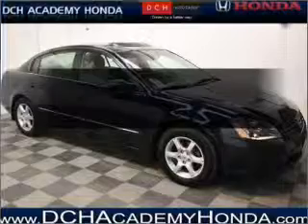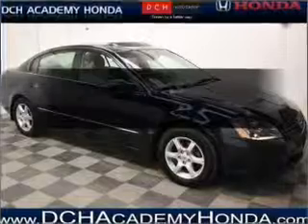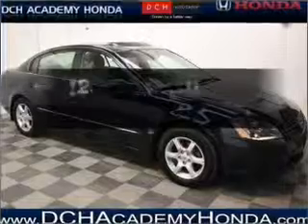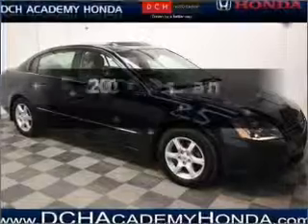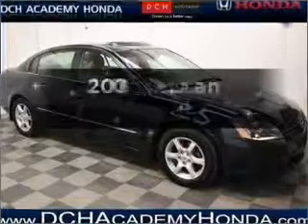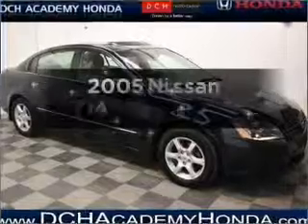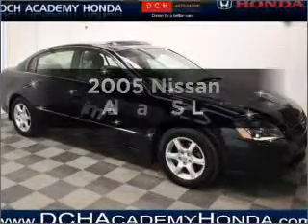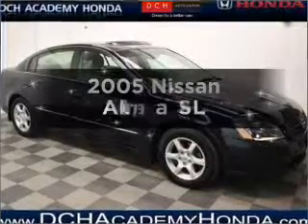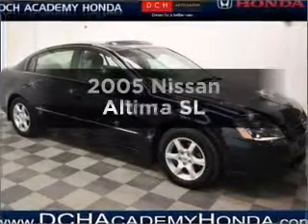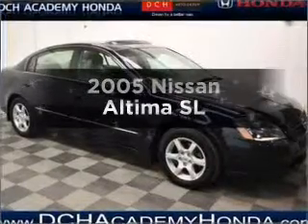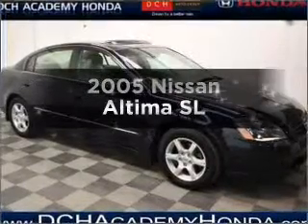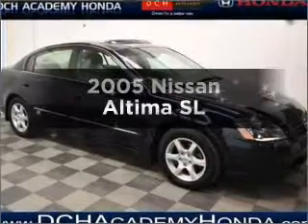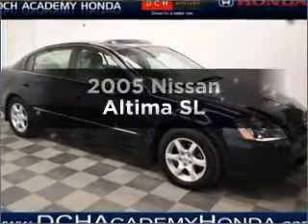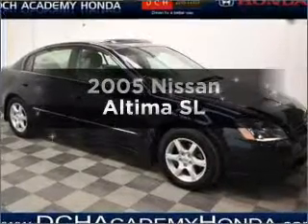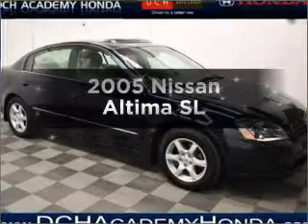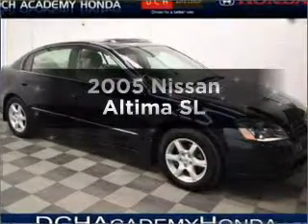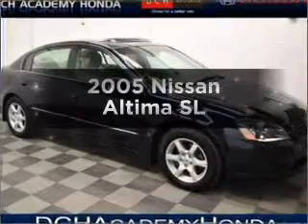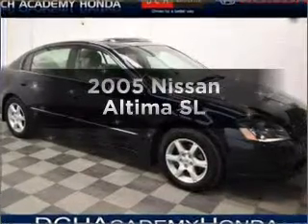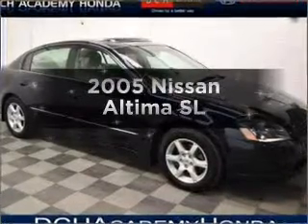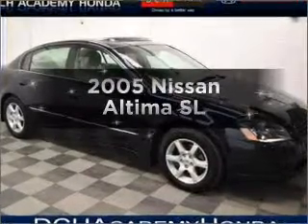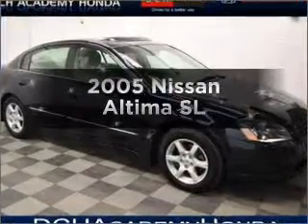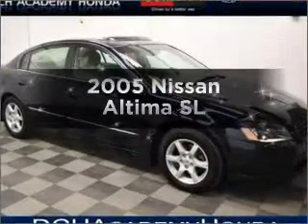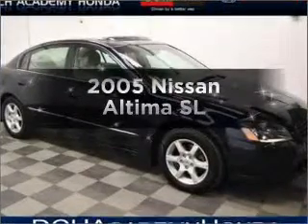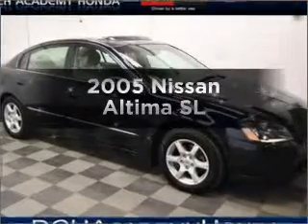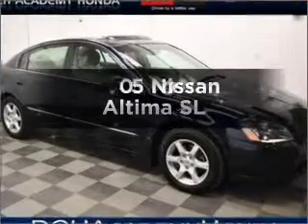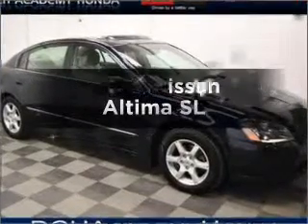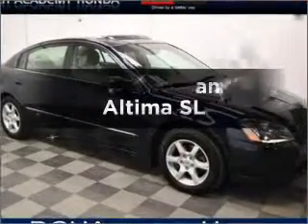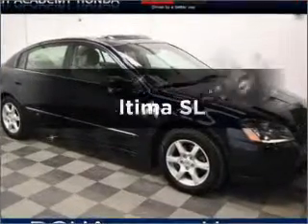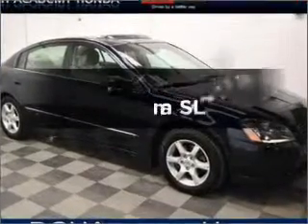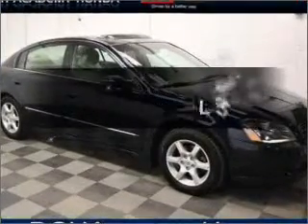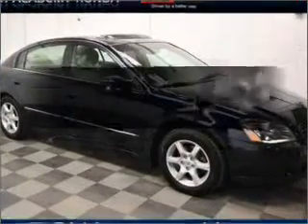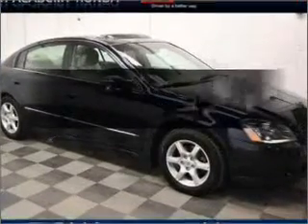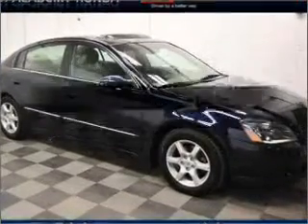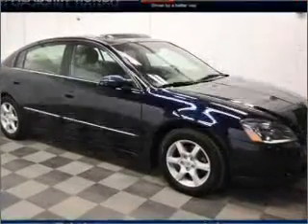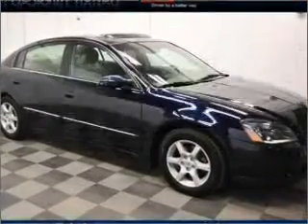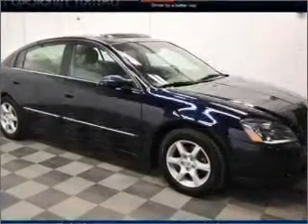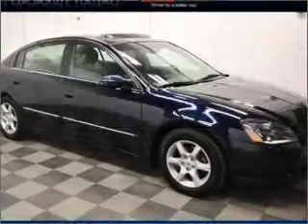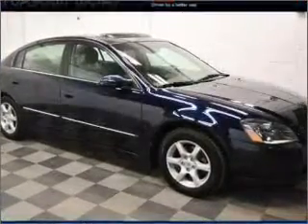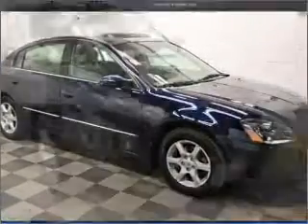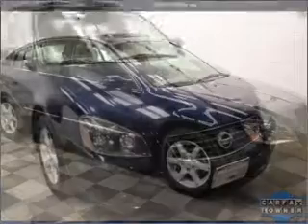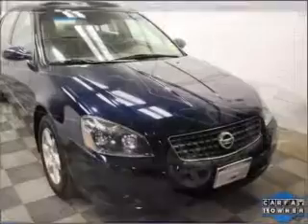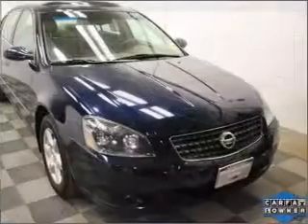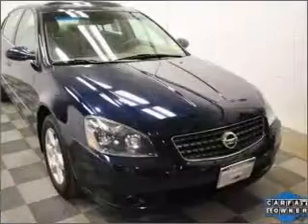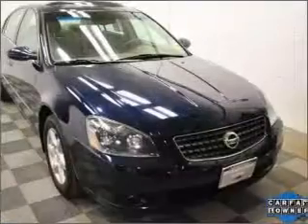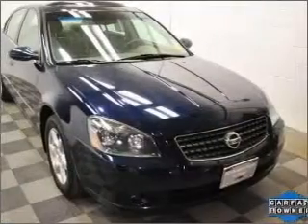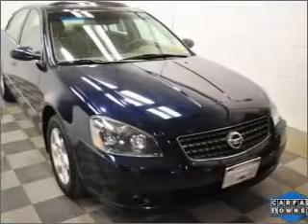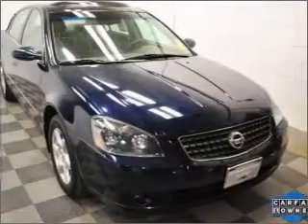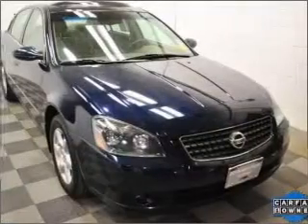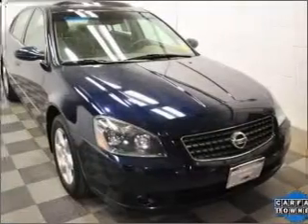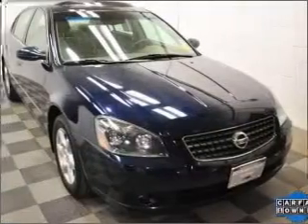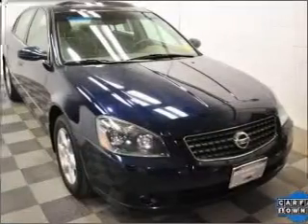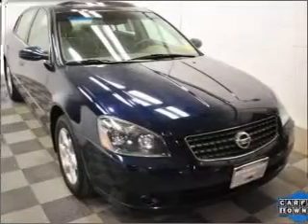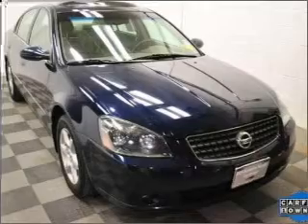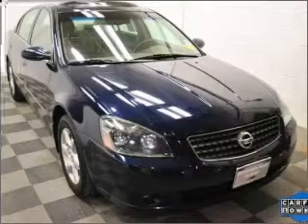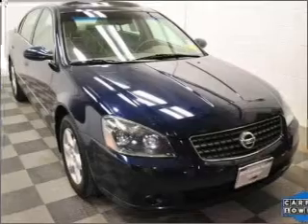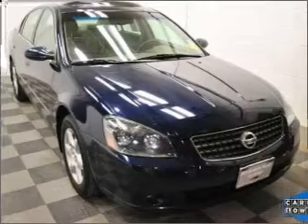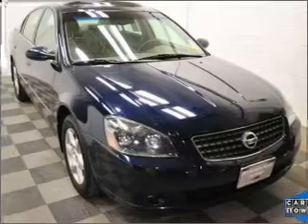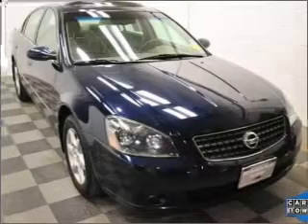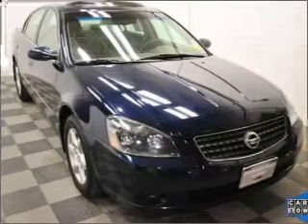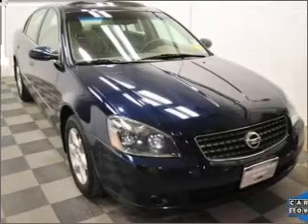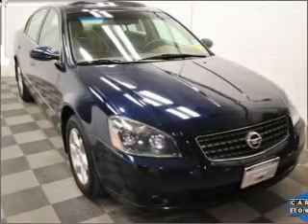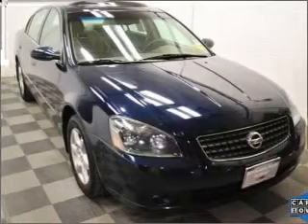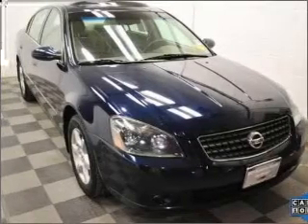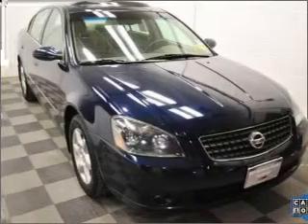Introducing the 2005 Nissan Altima. If you're looking for a first-rate auto, this one could be yours today.